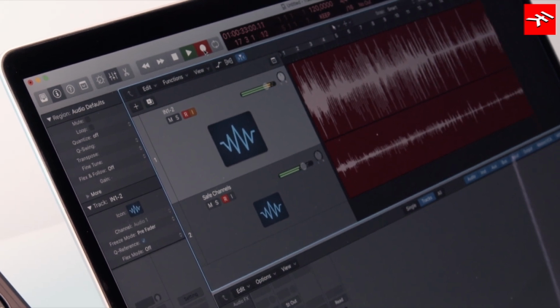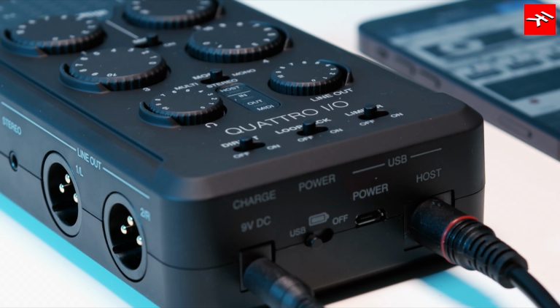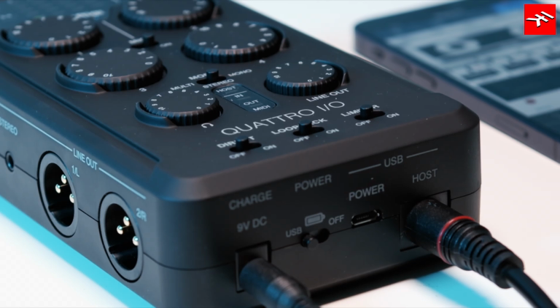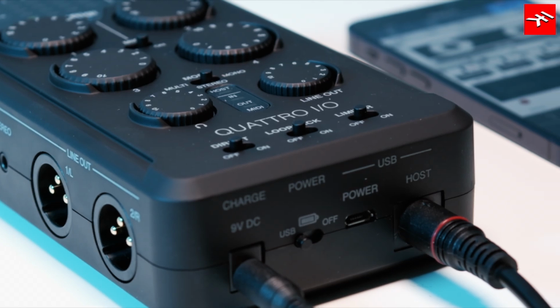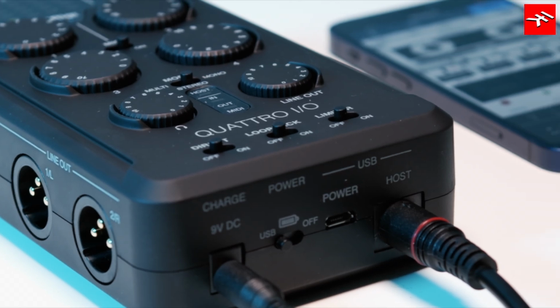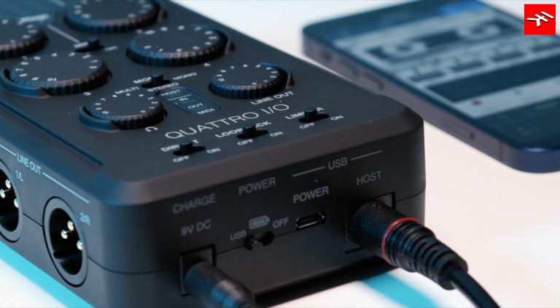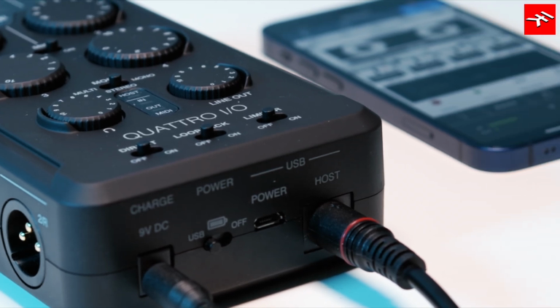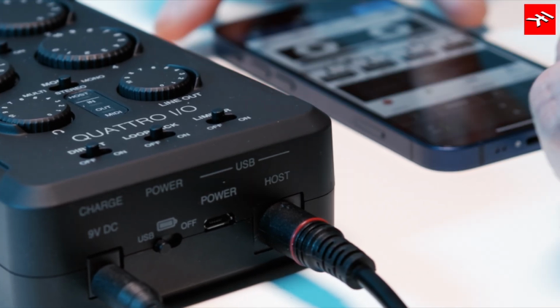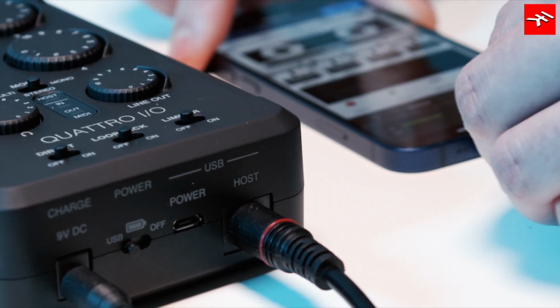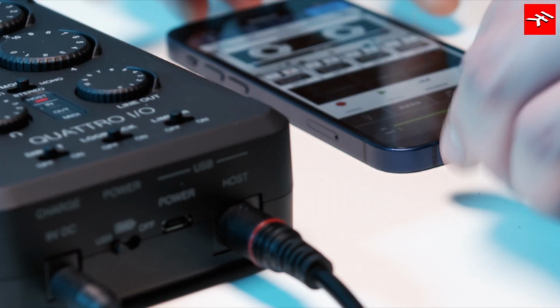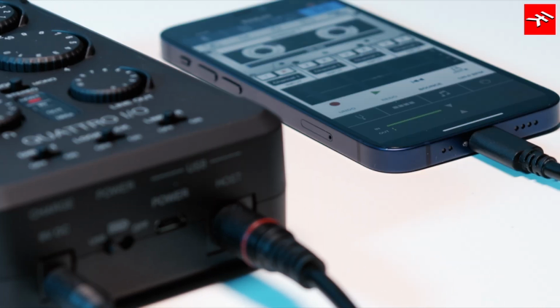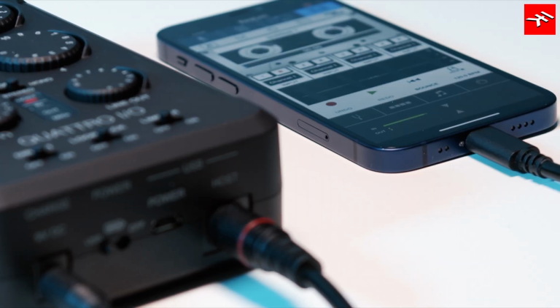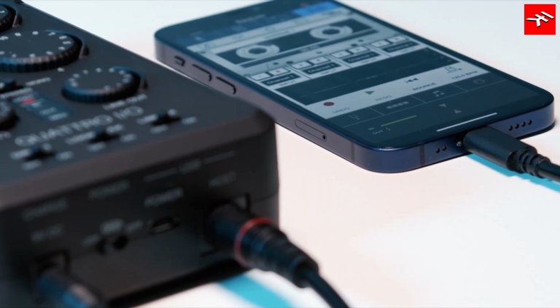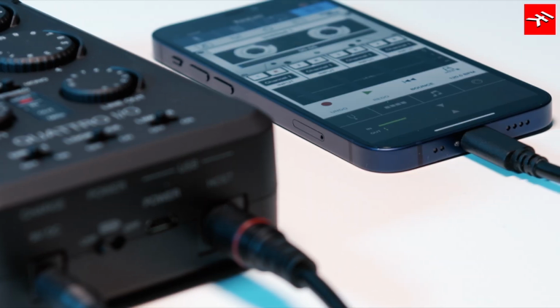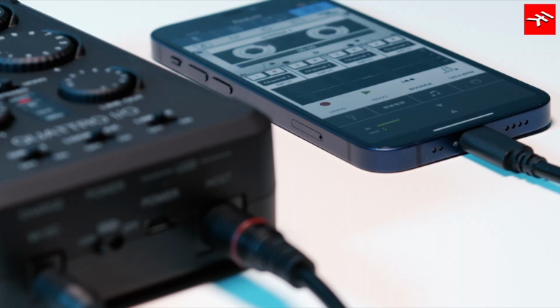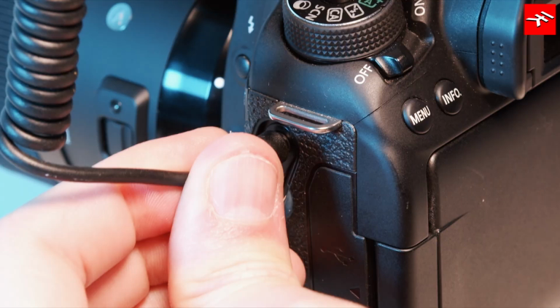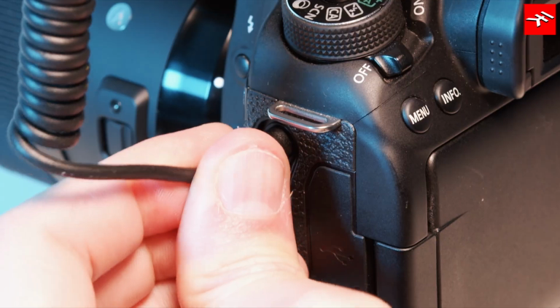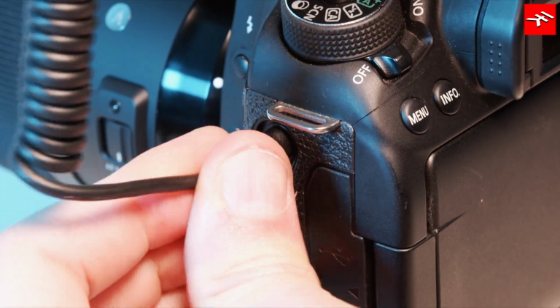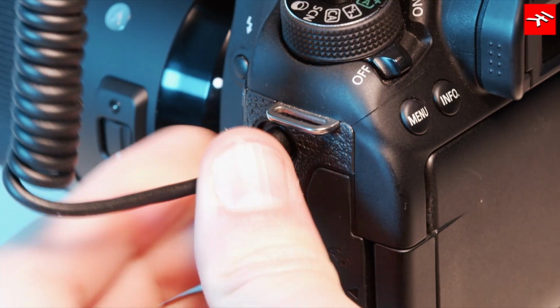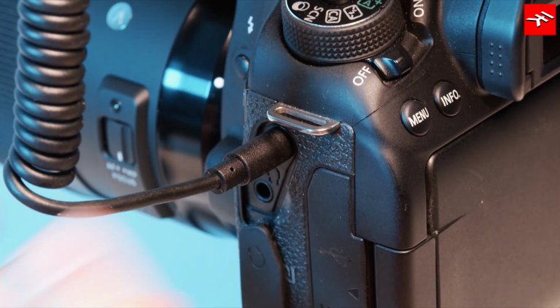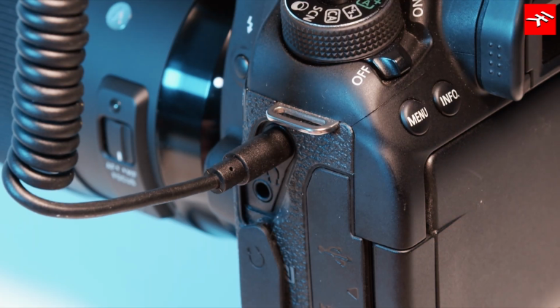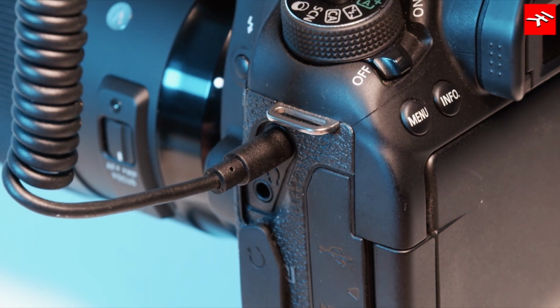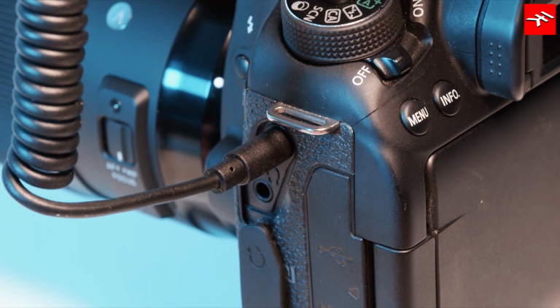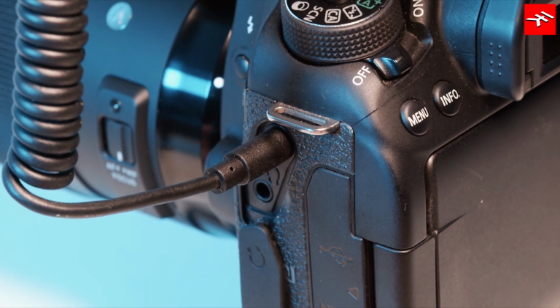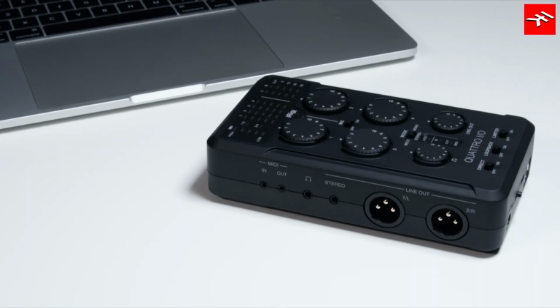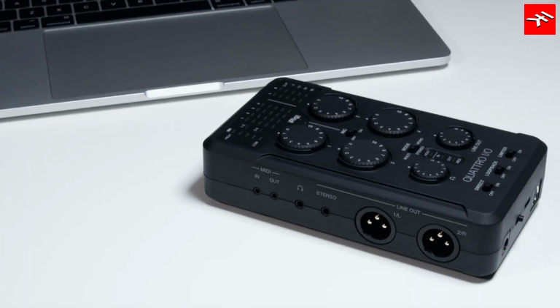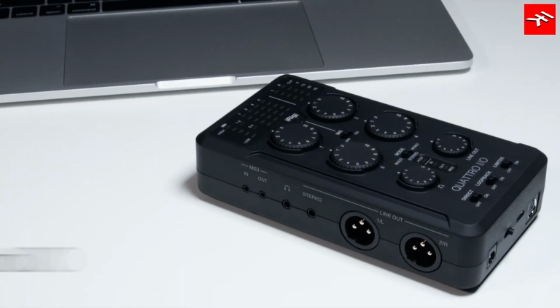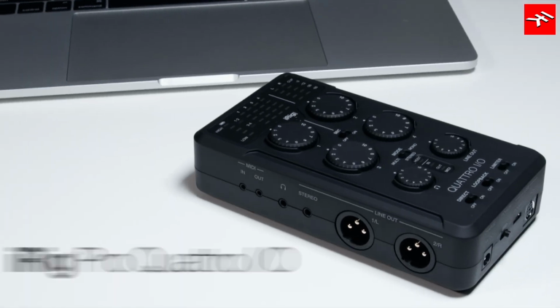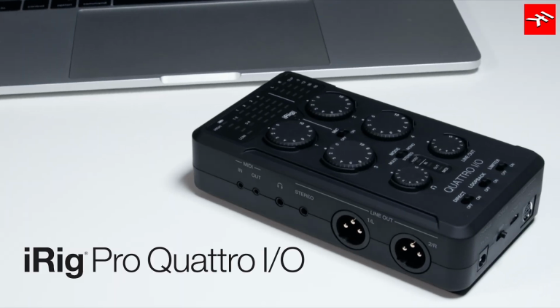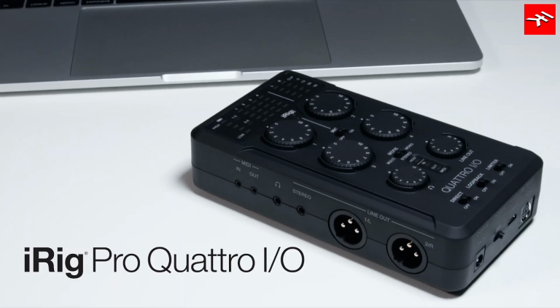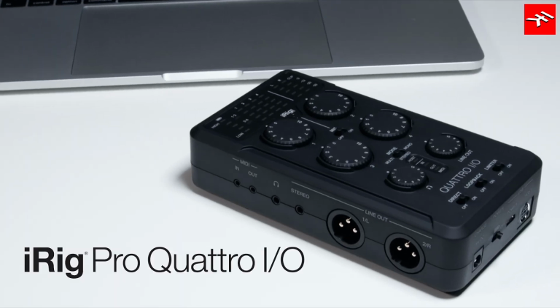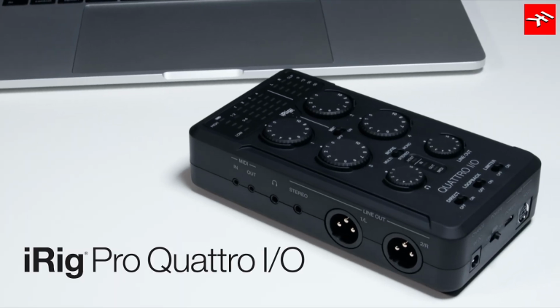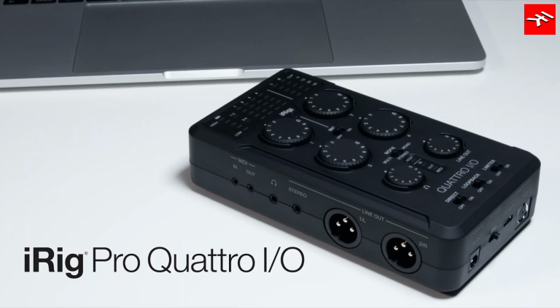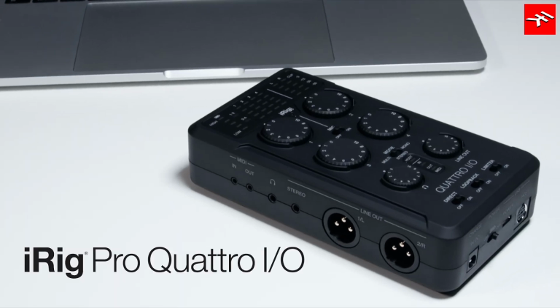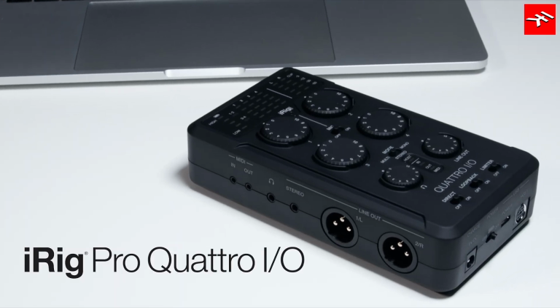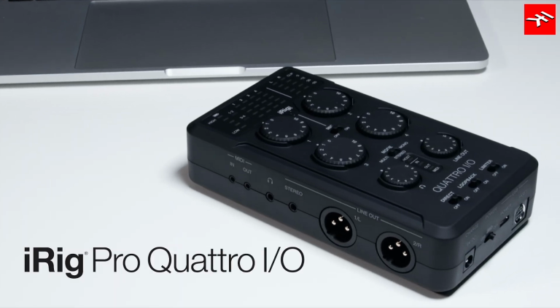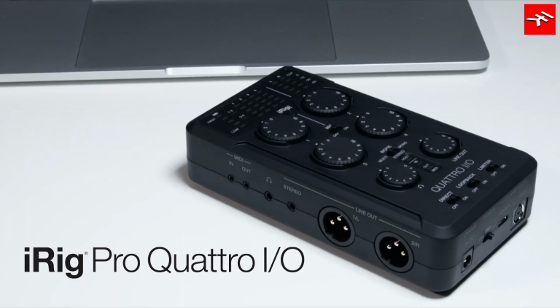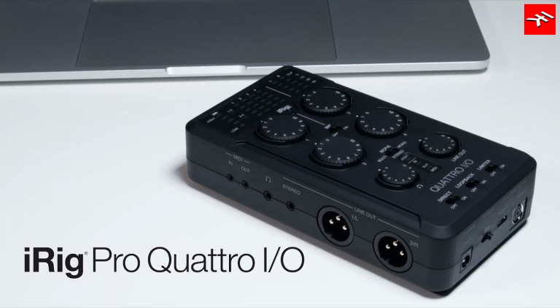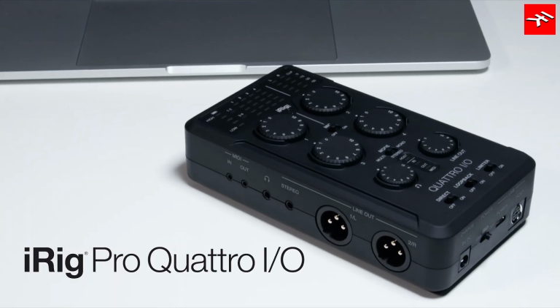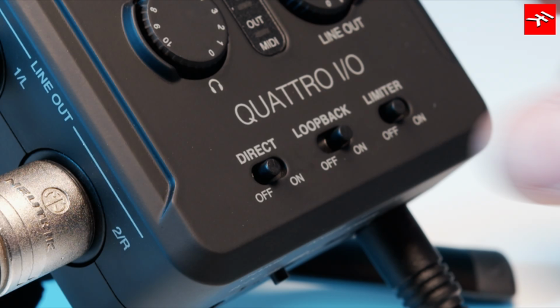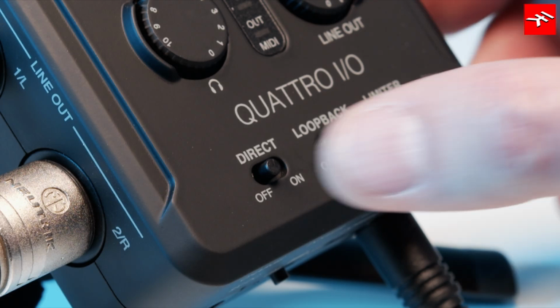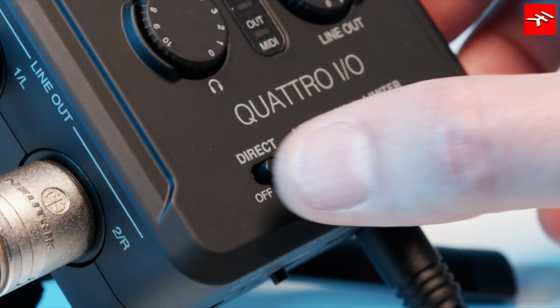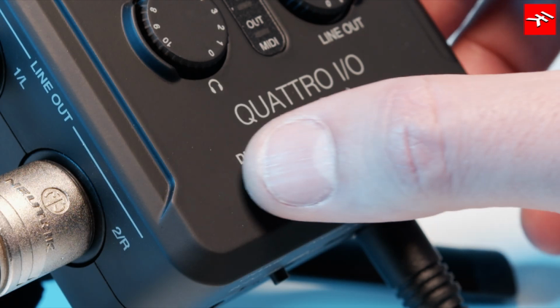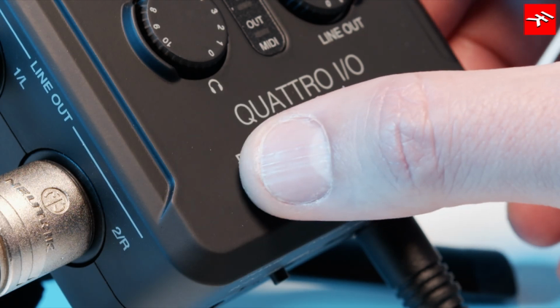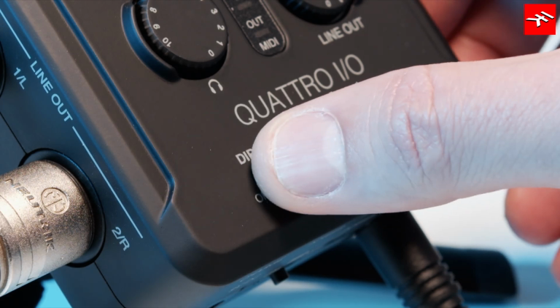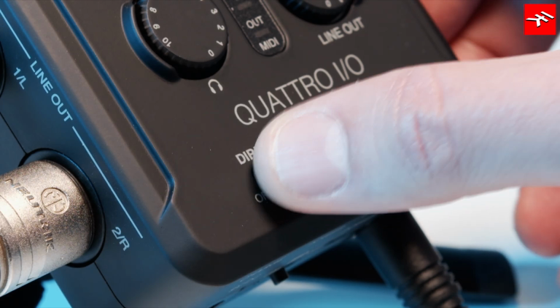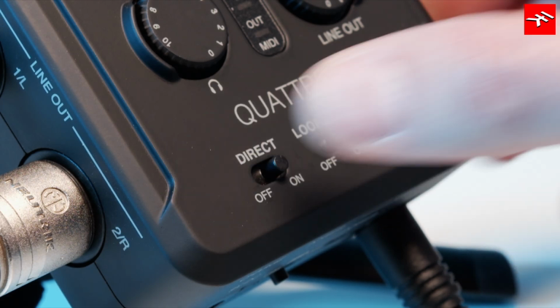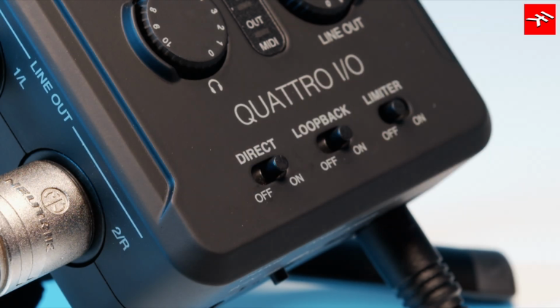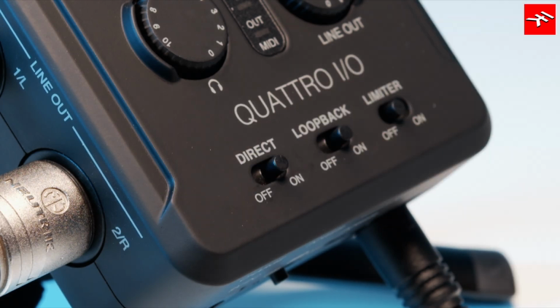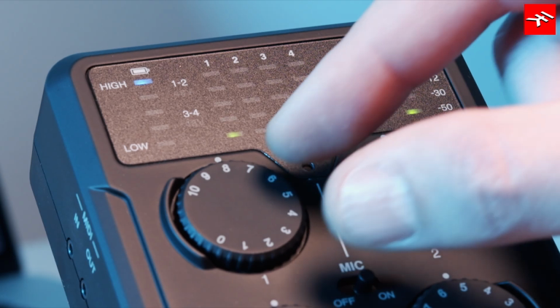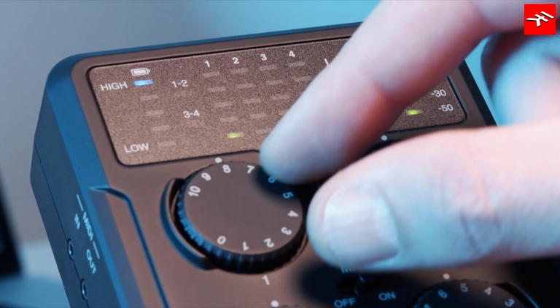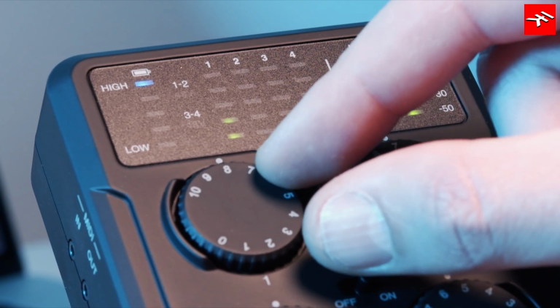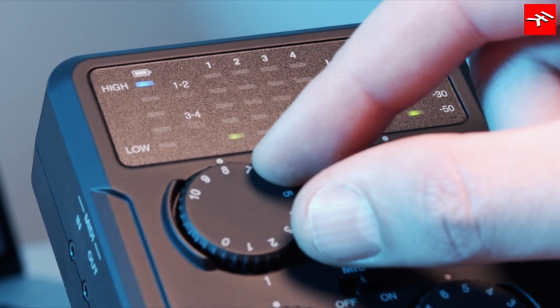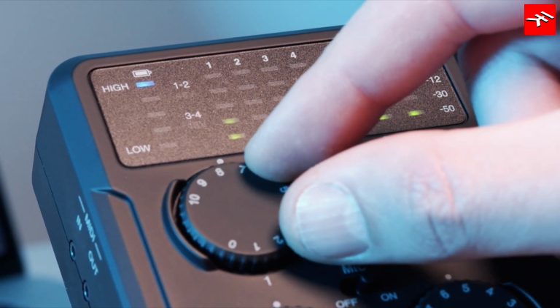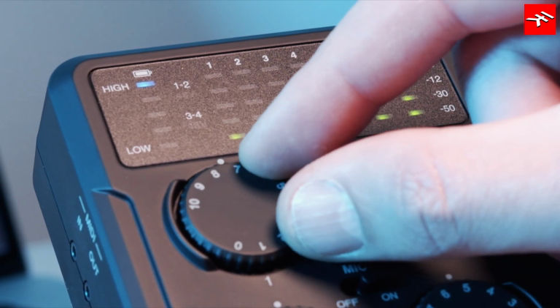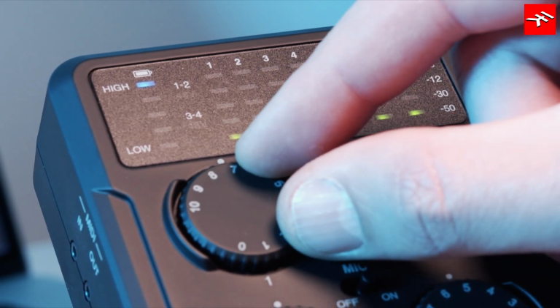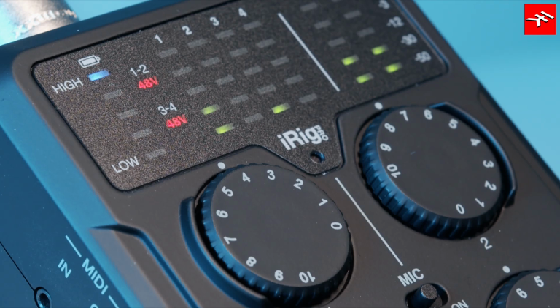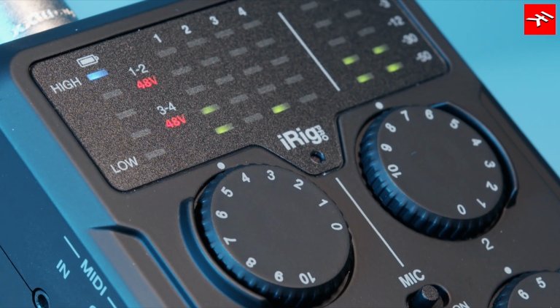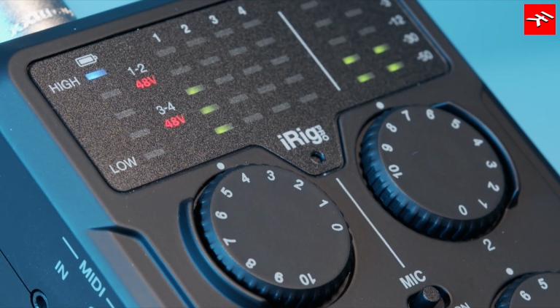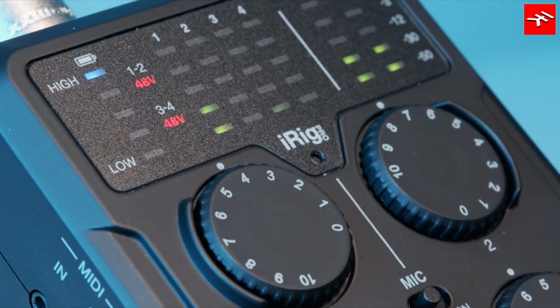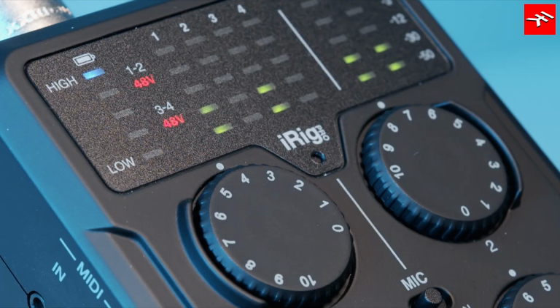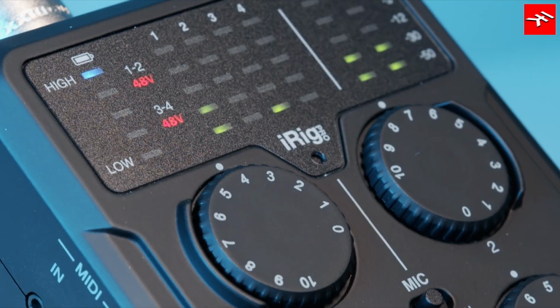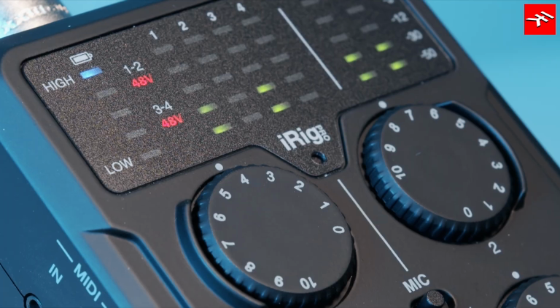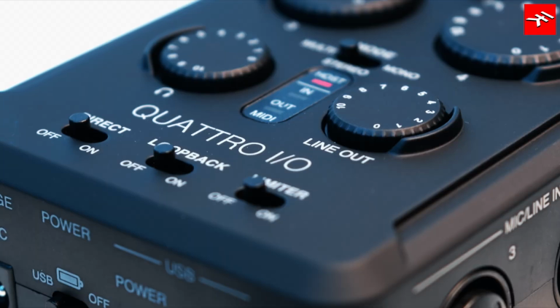With all these professional features, iRig Pro Quattro I.O. ensures you're always ready for anything in the field.